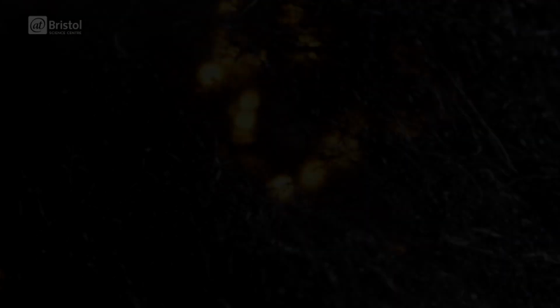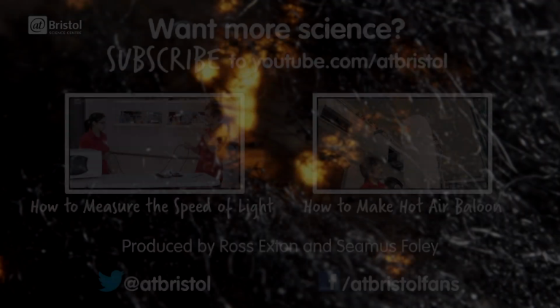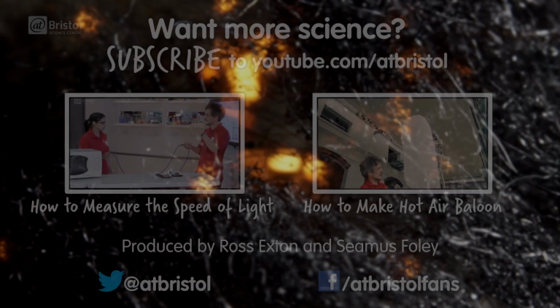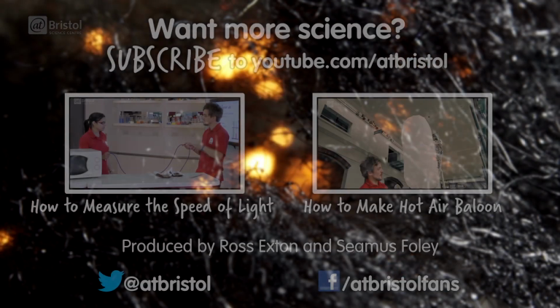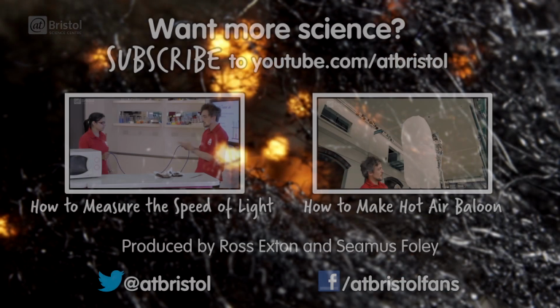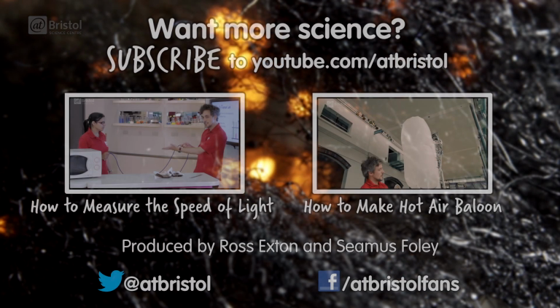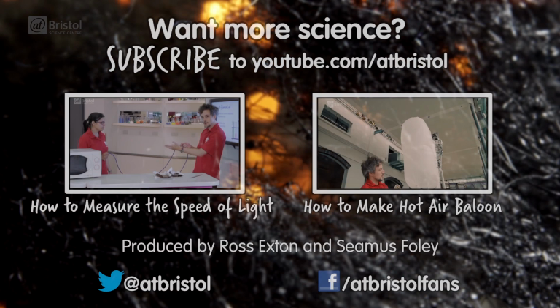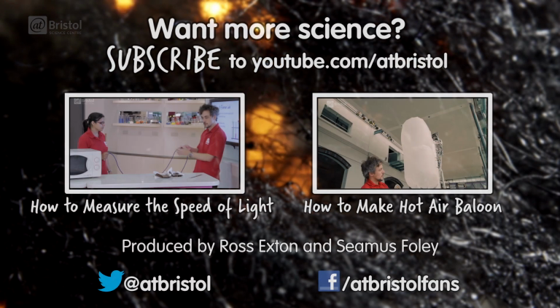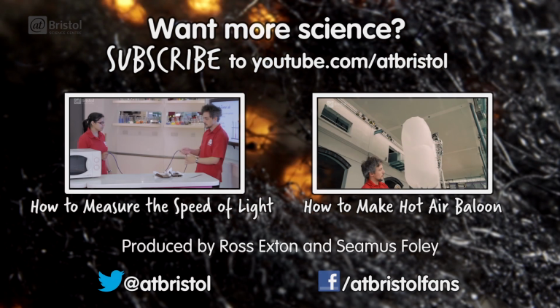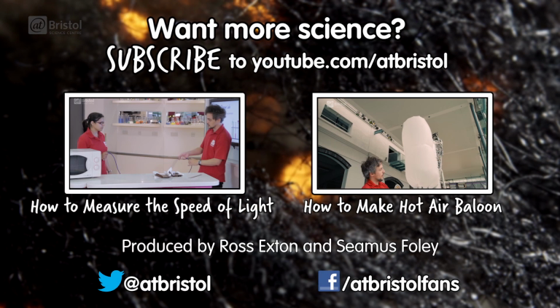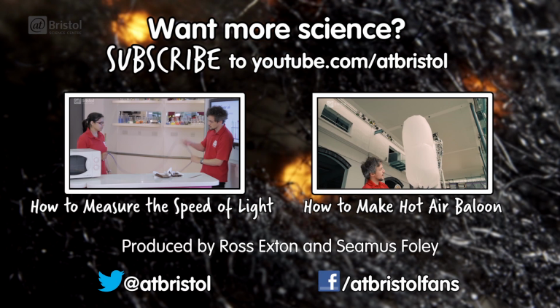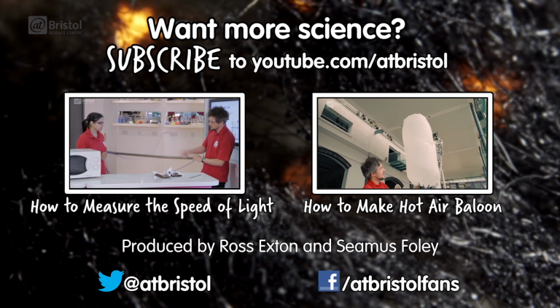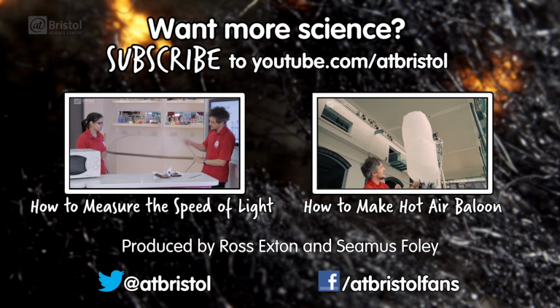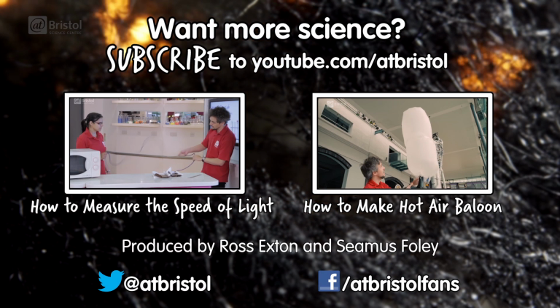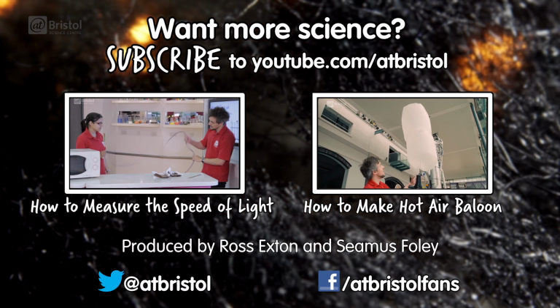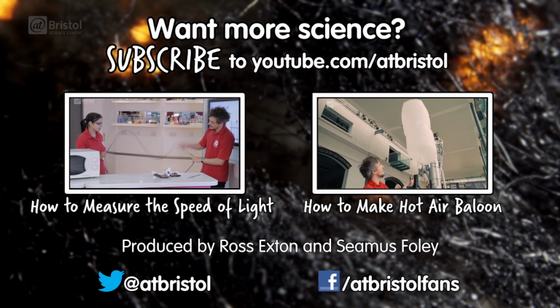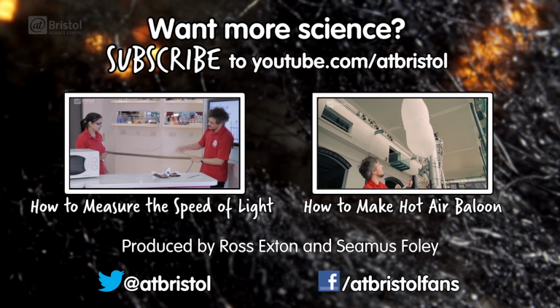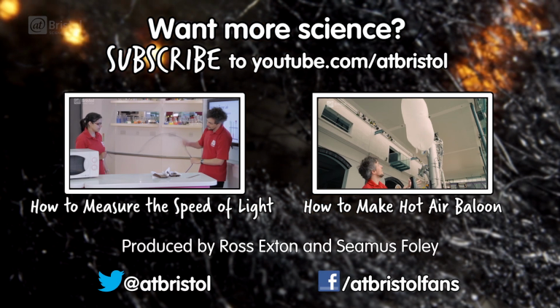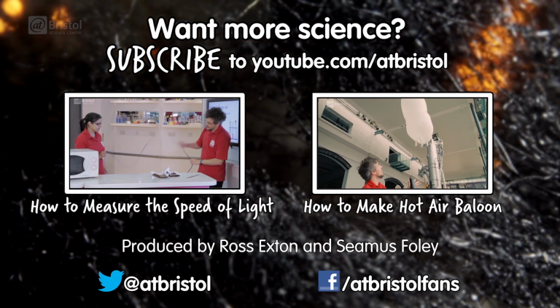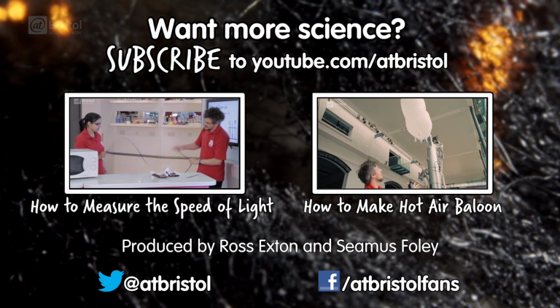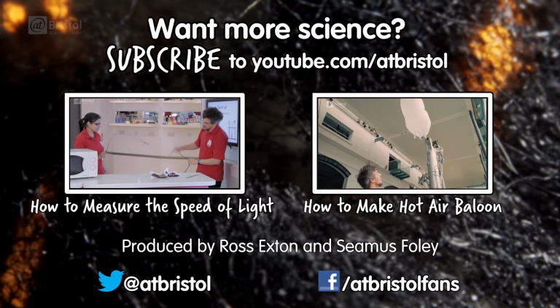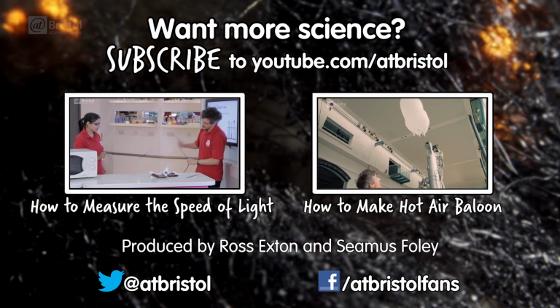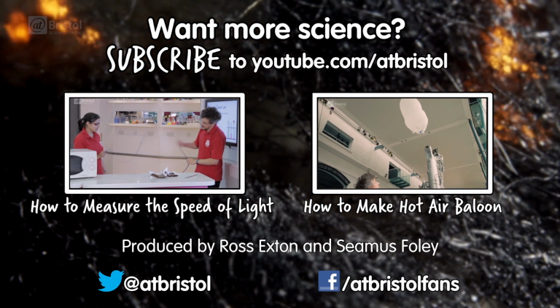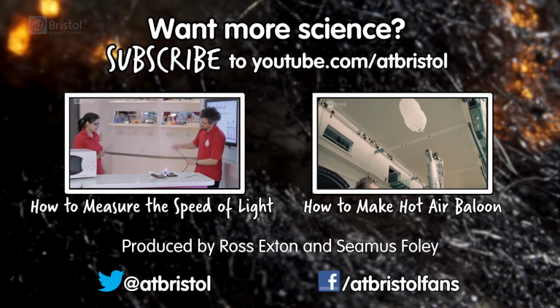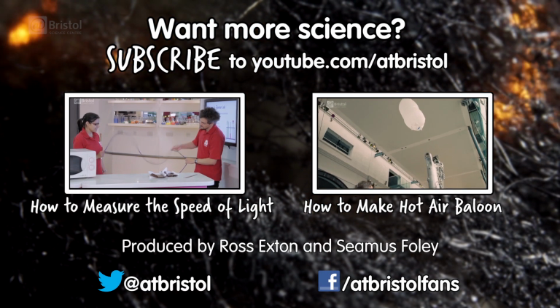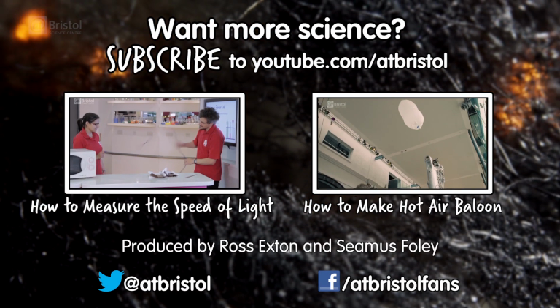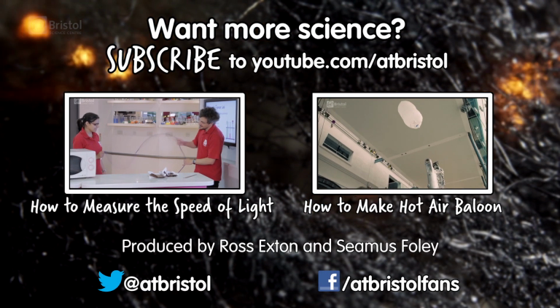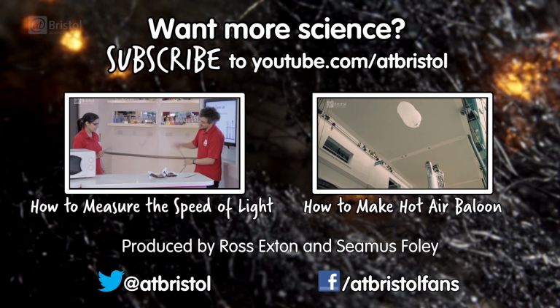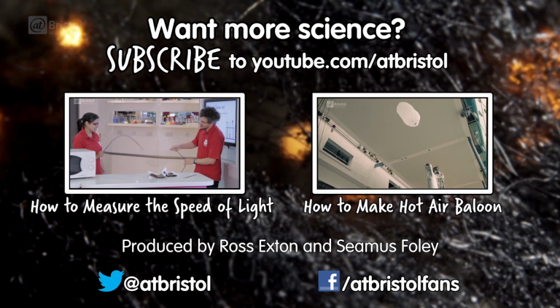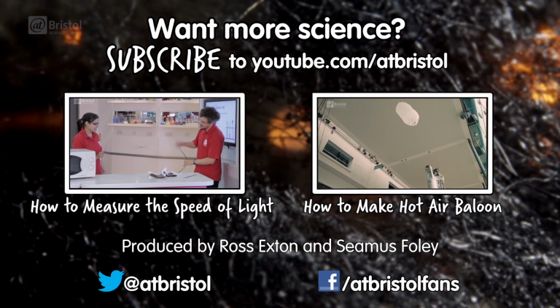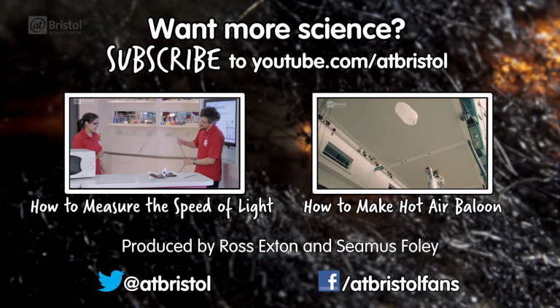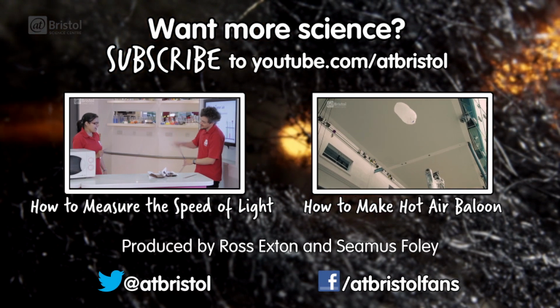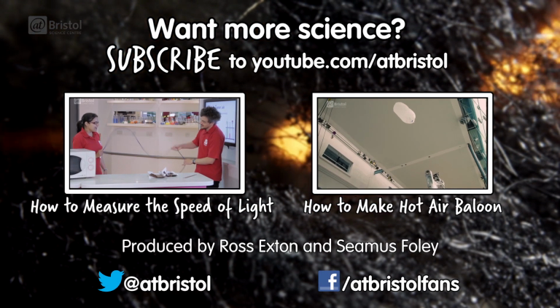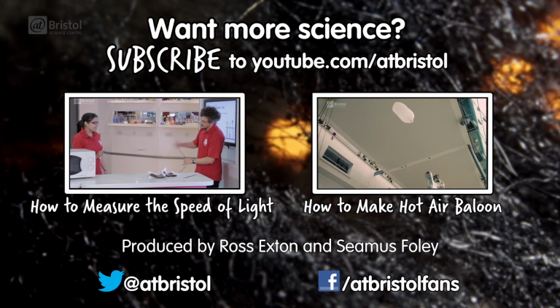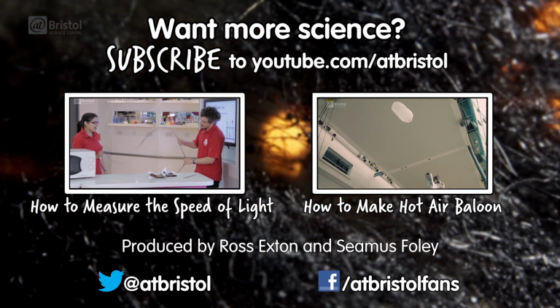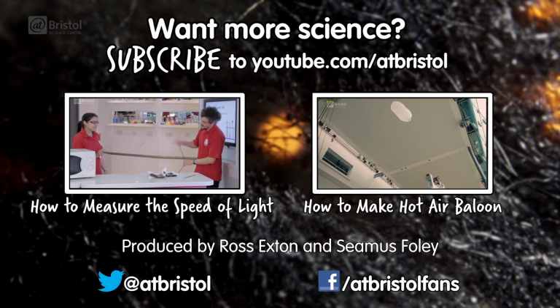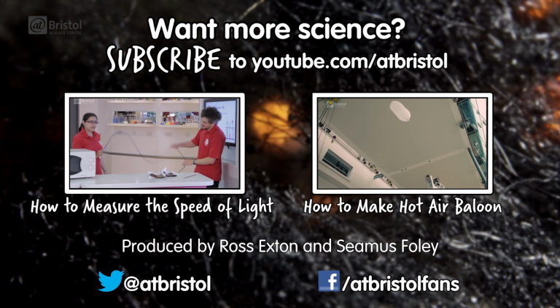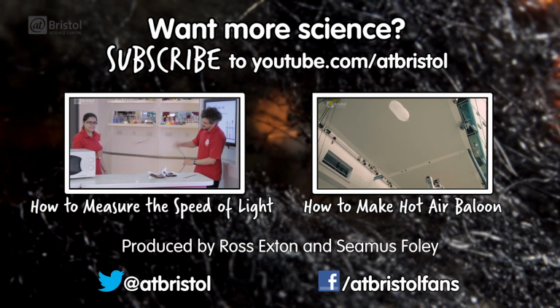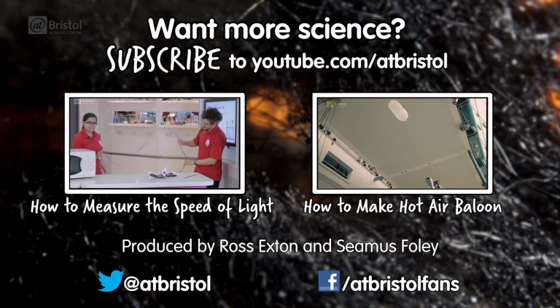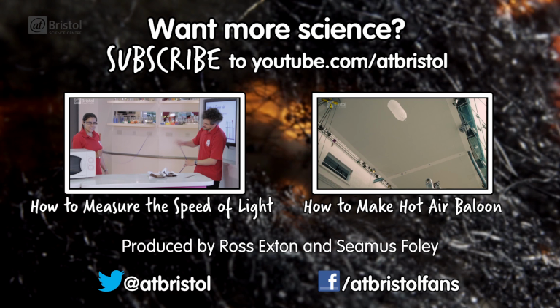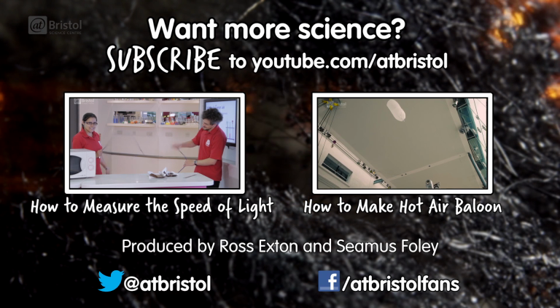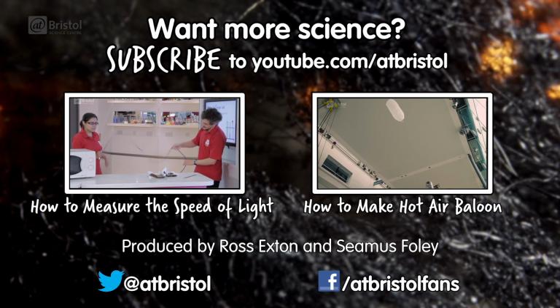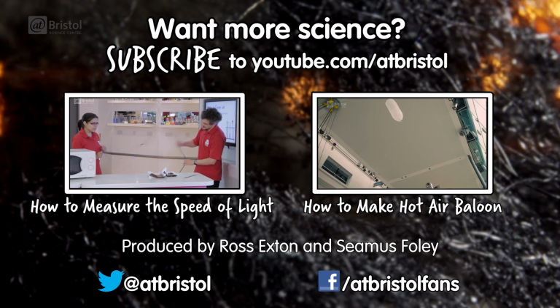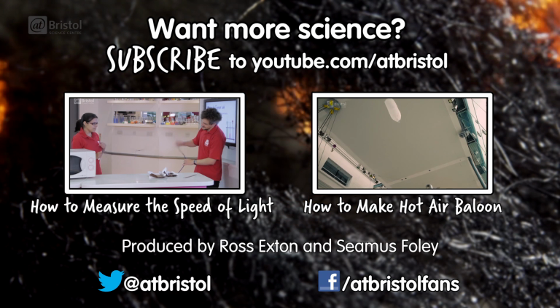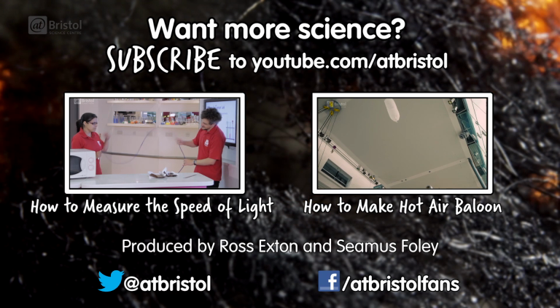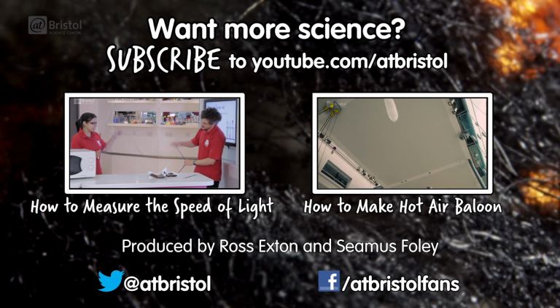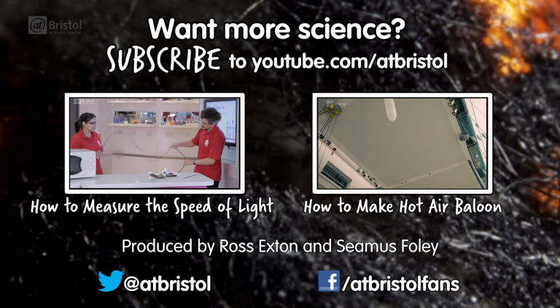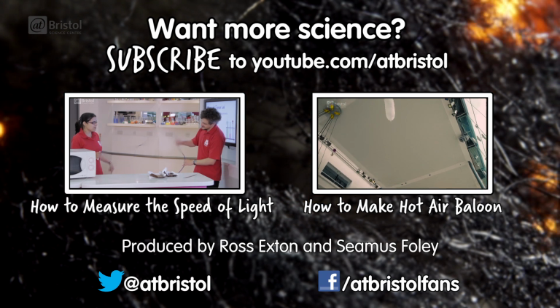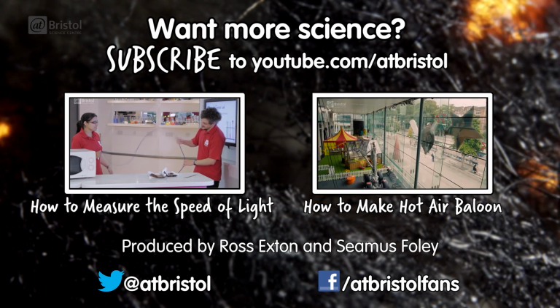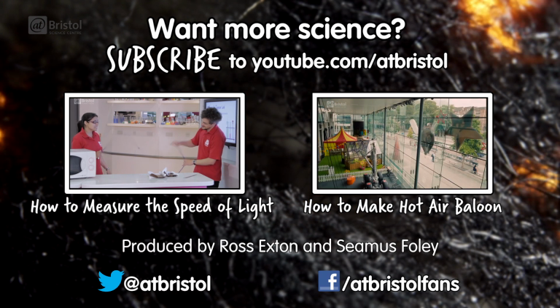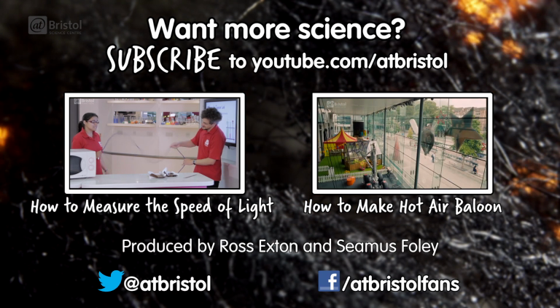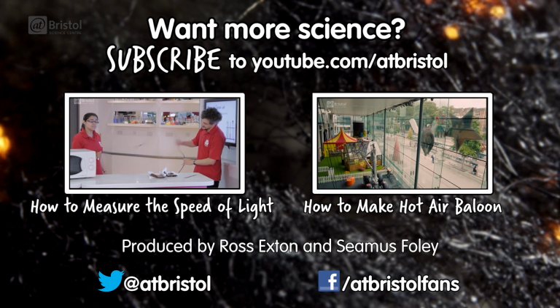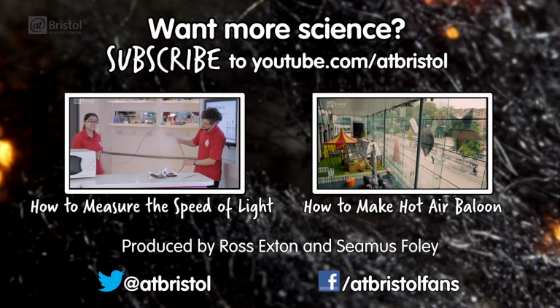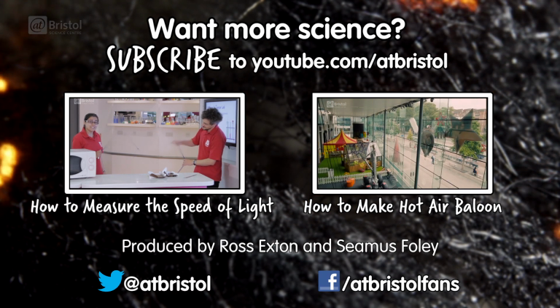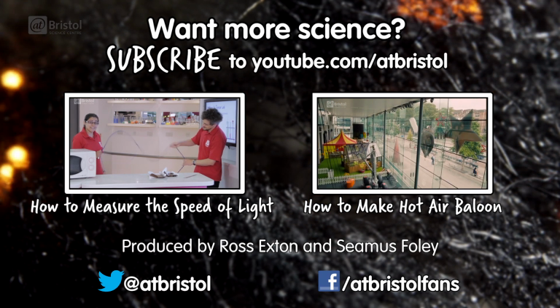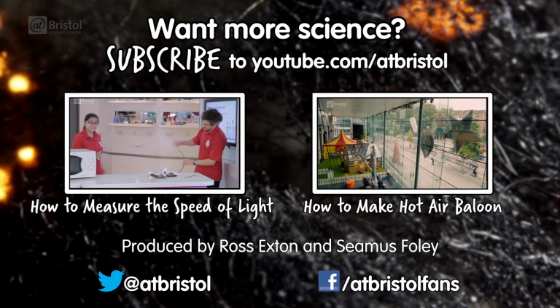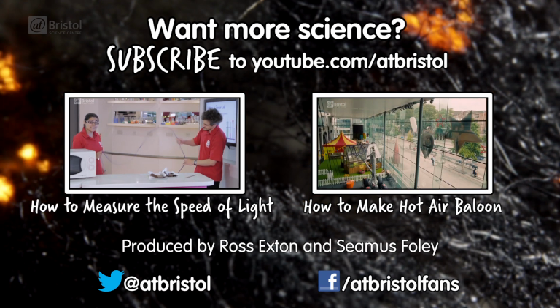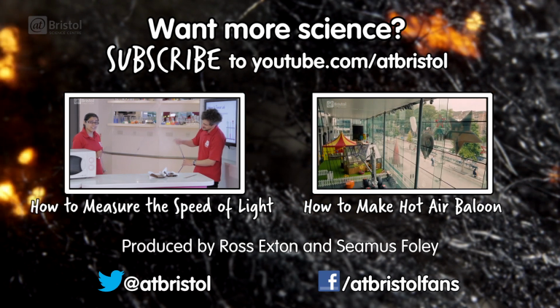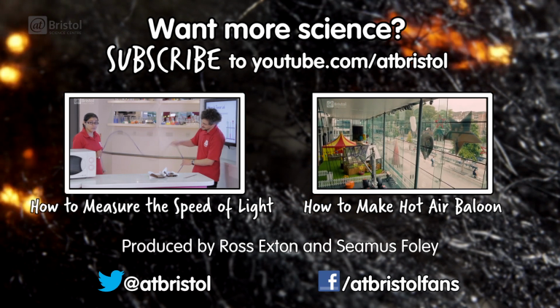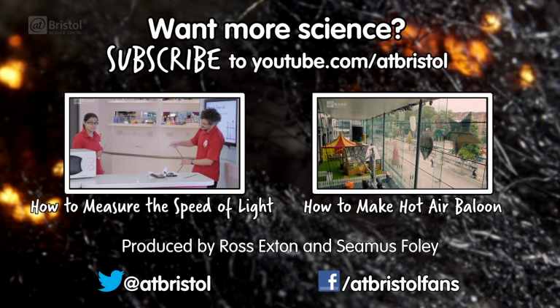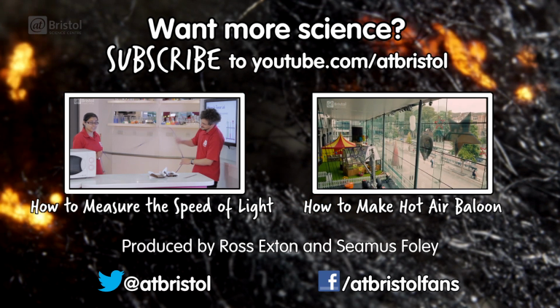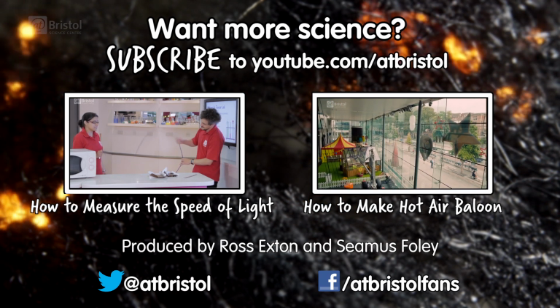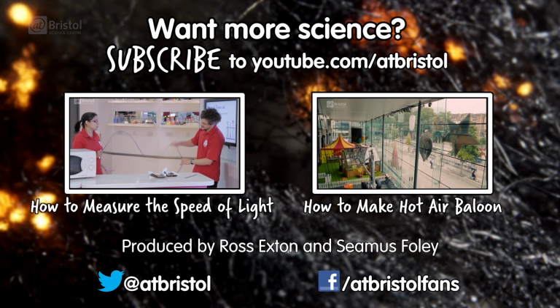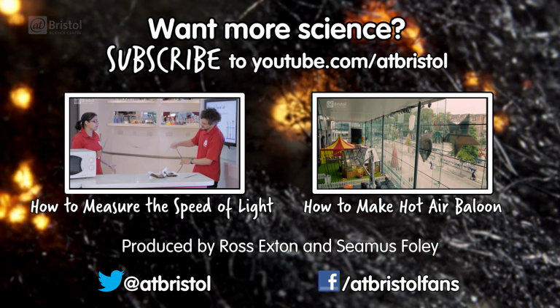If you enjoyed this video, then why not check out some of our other experiments for you to try at home. And for more science every week, click subscribe. Thanks for watching.